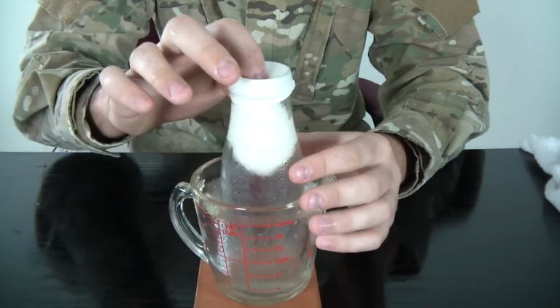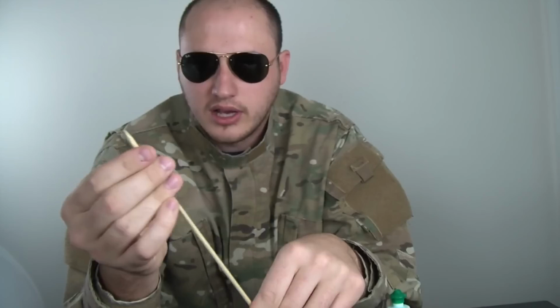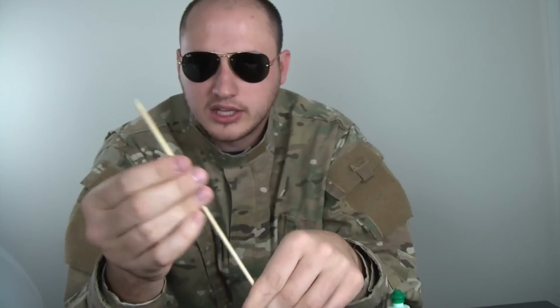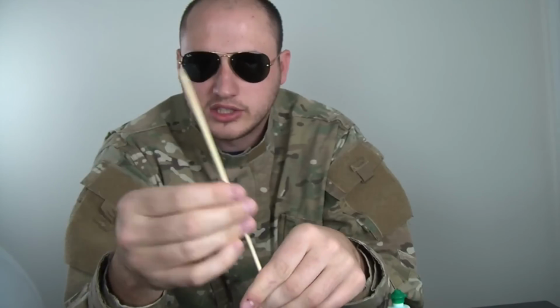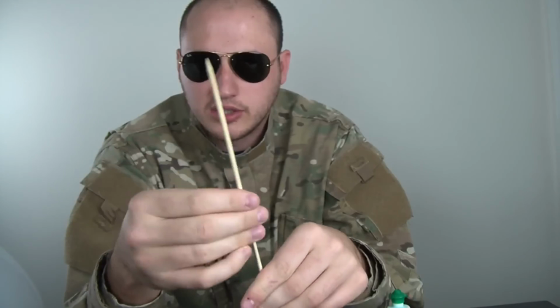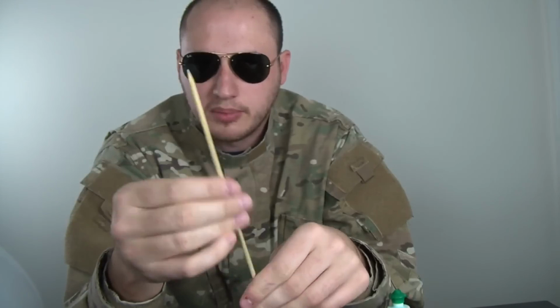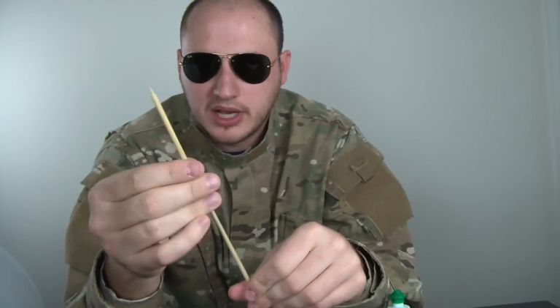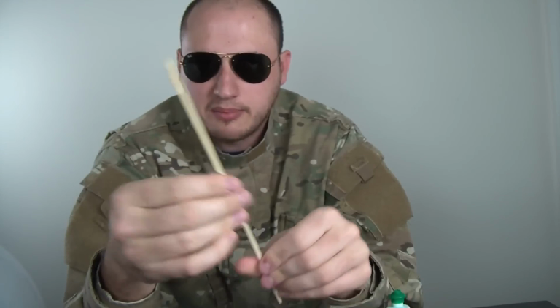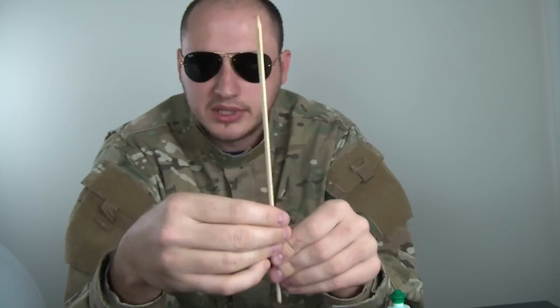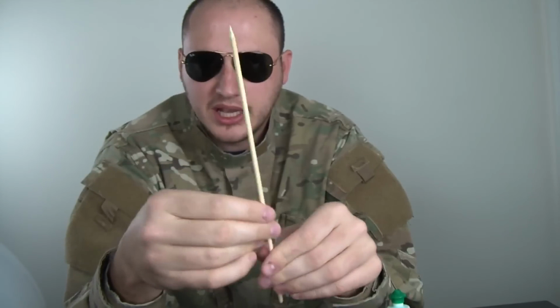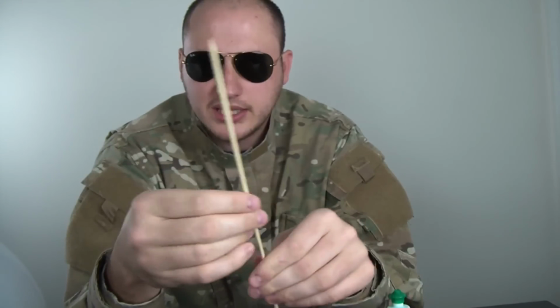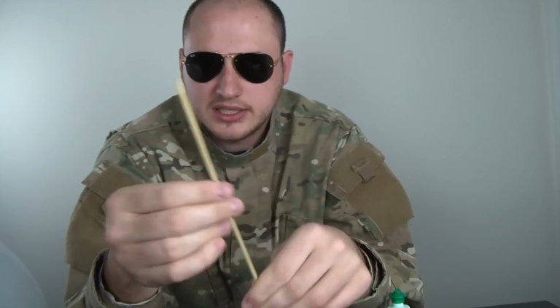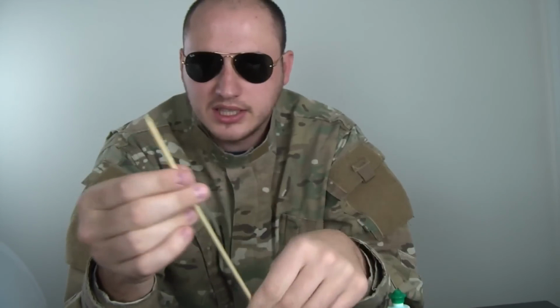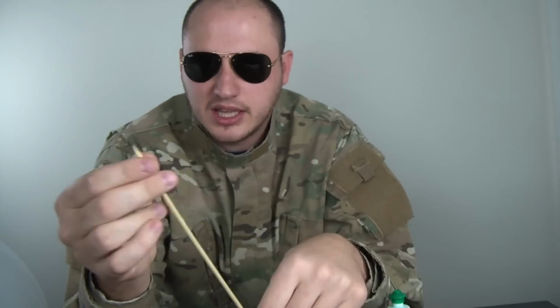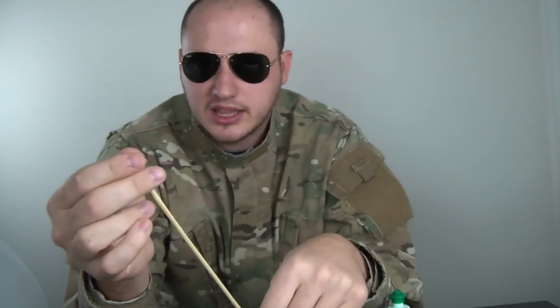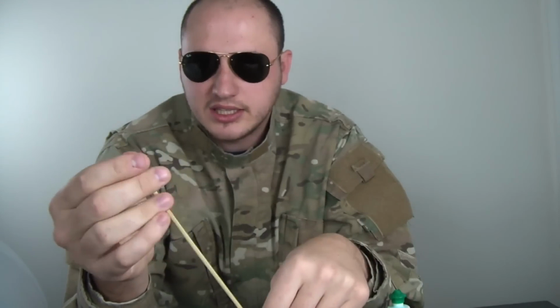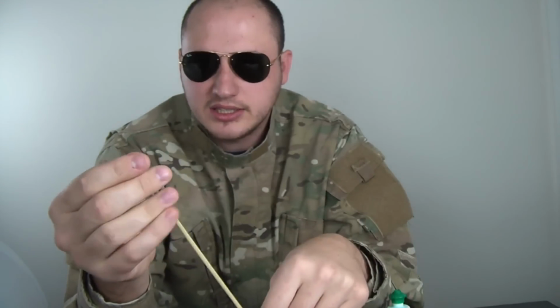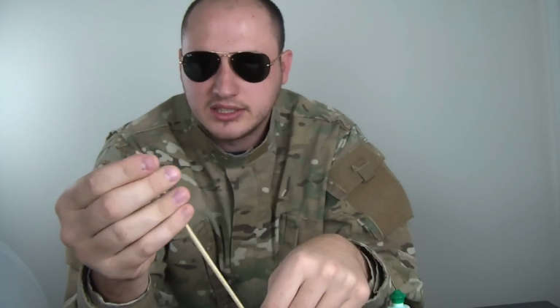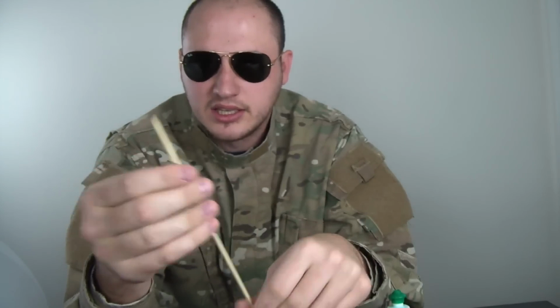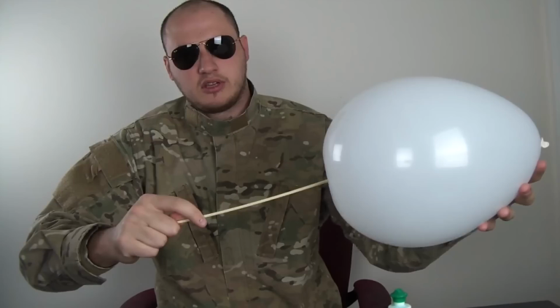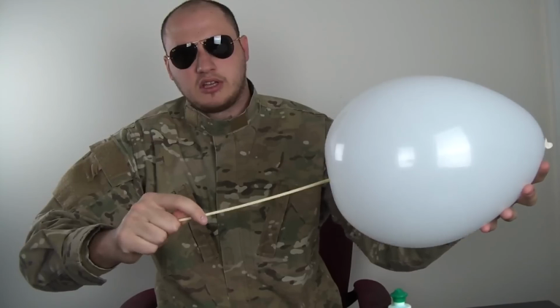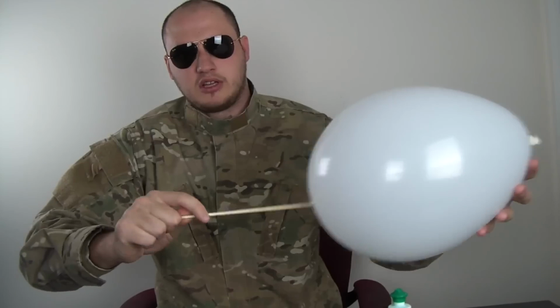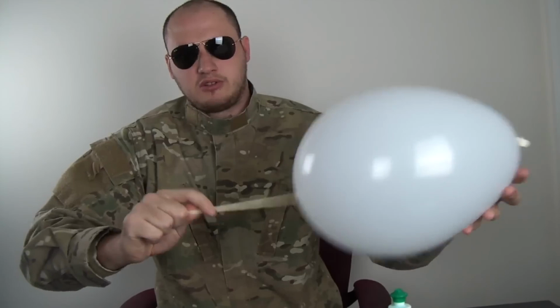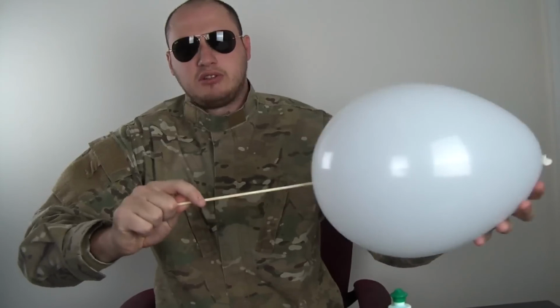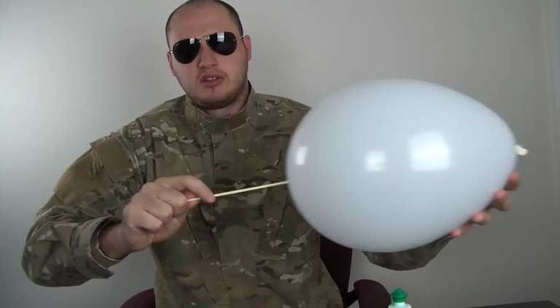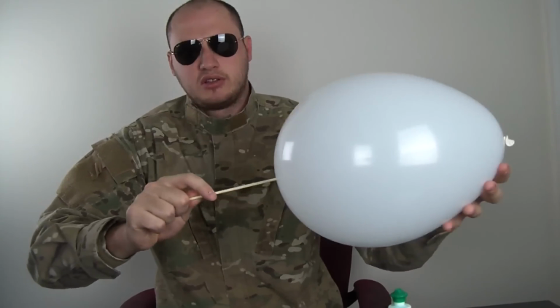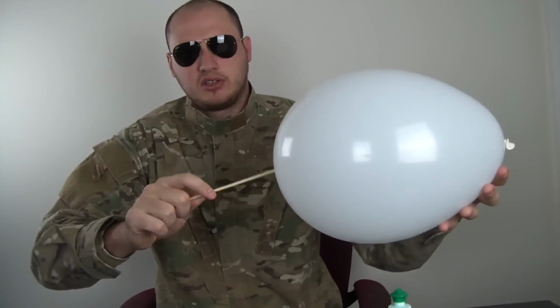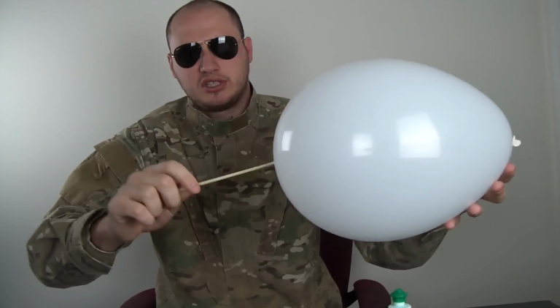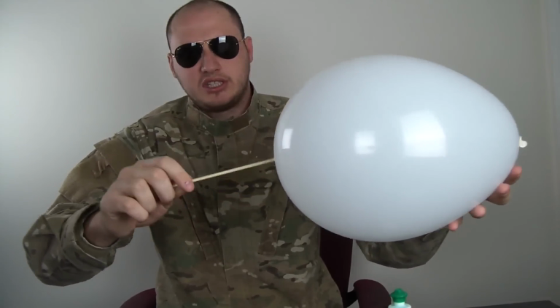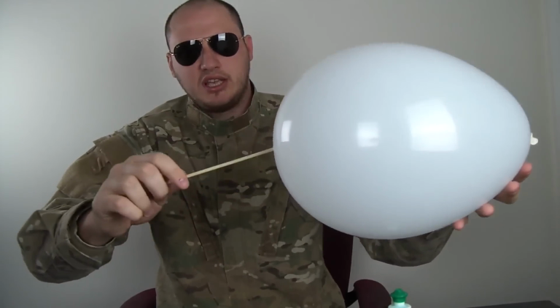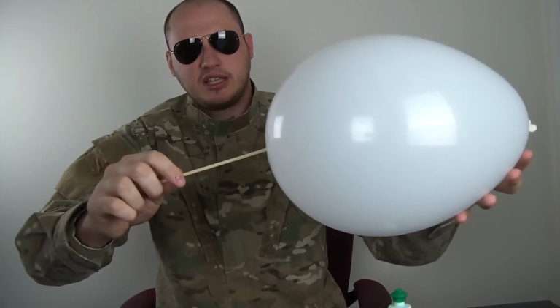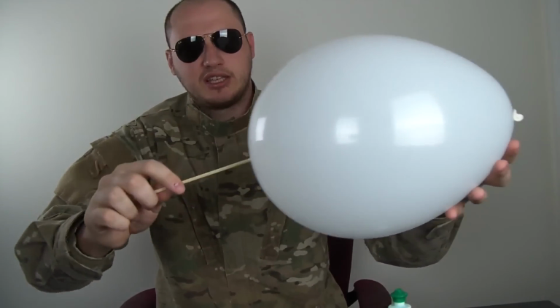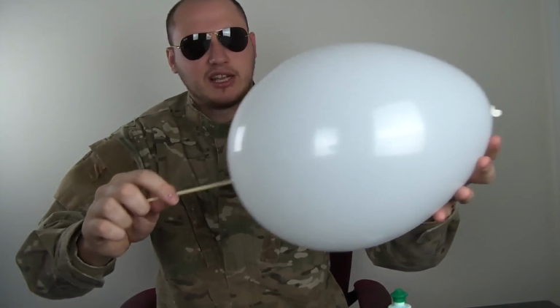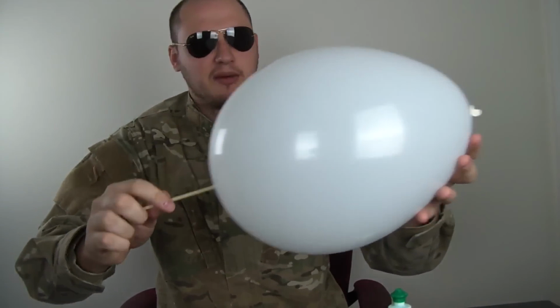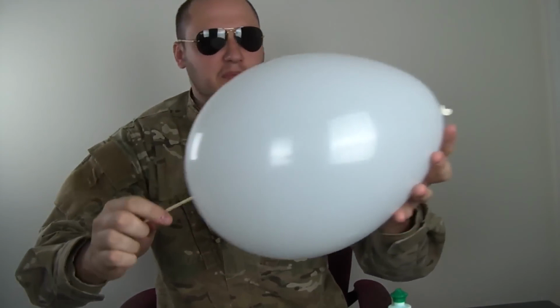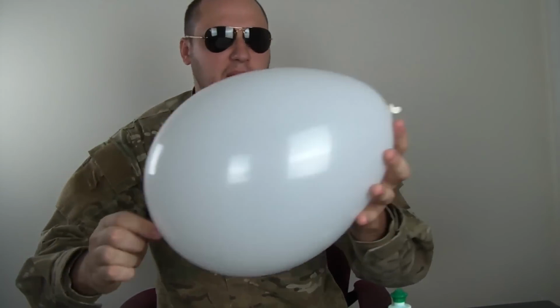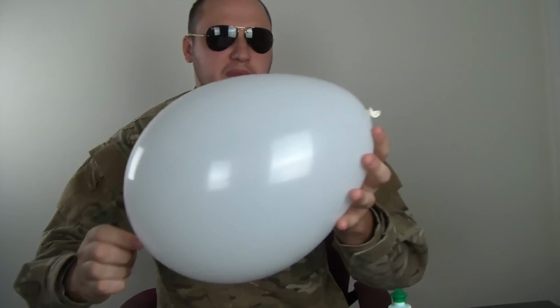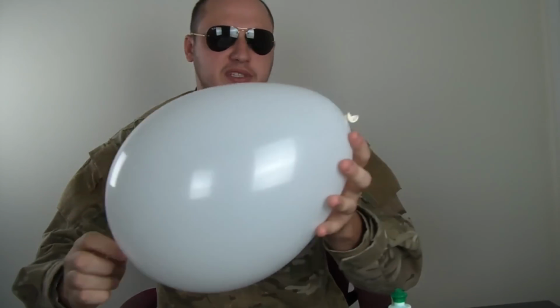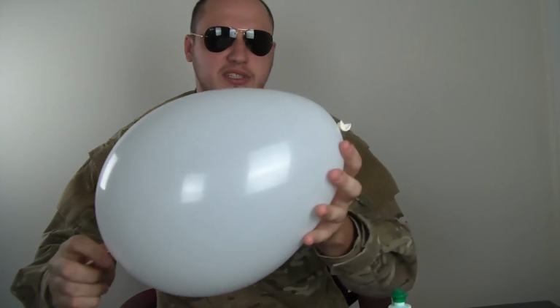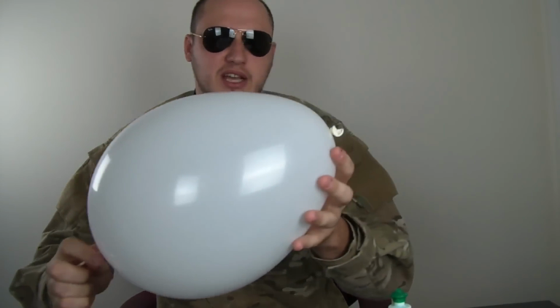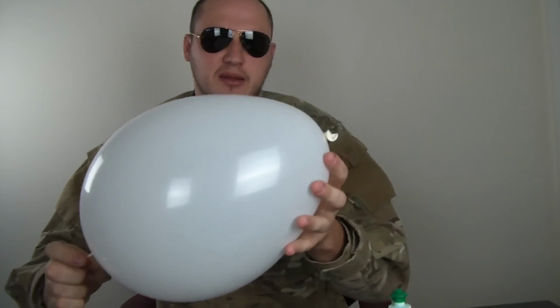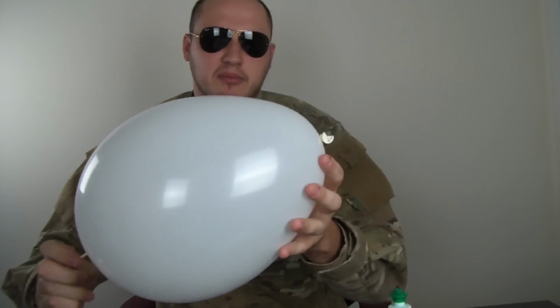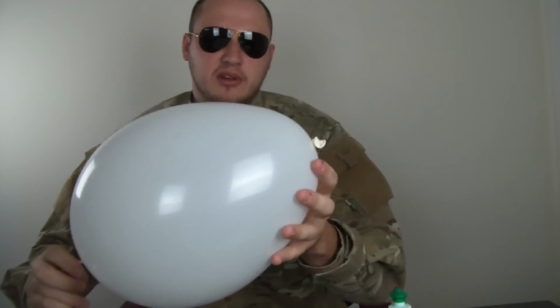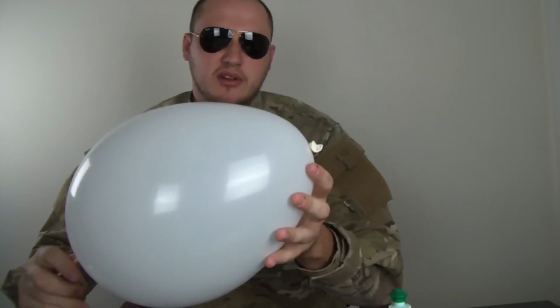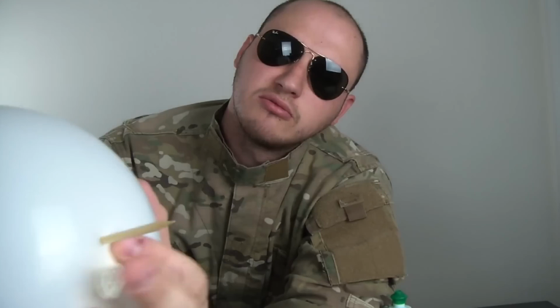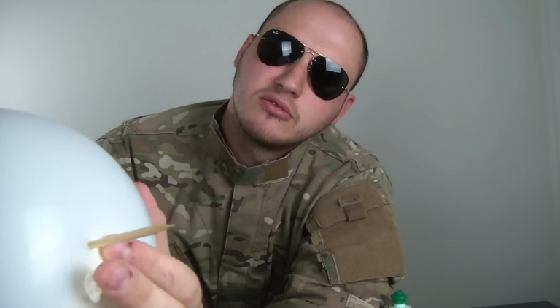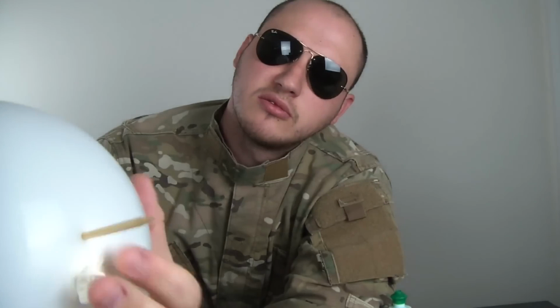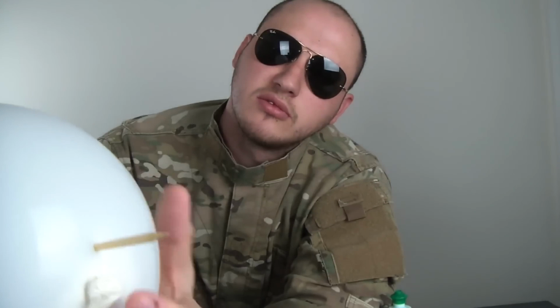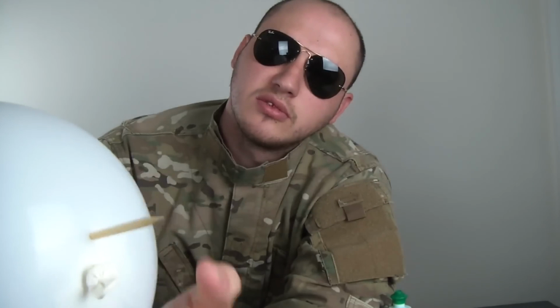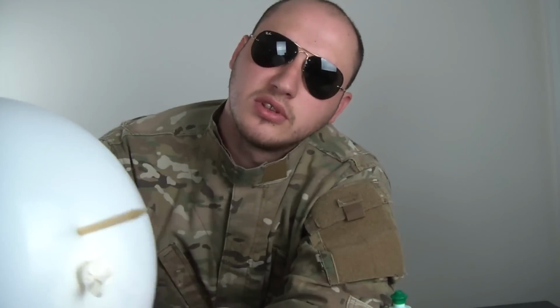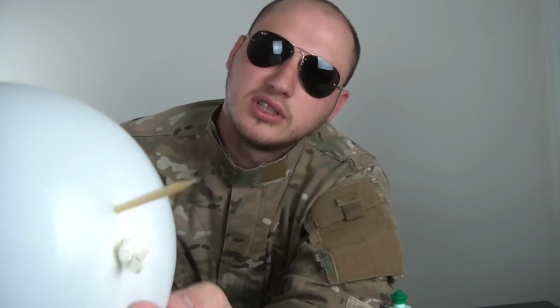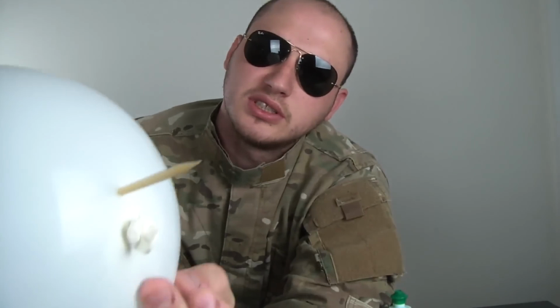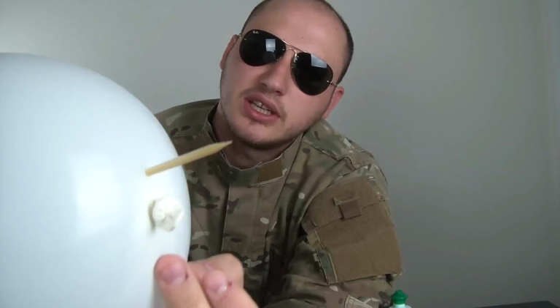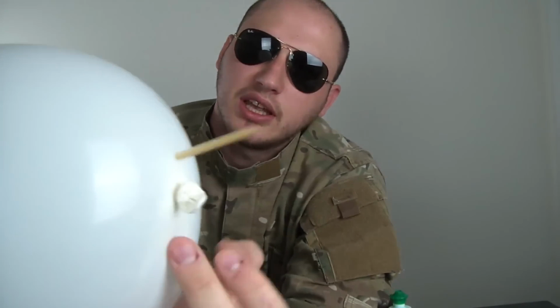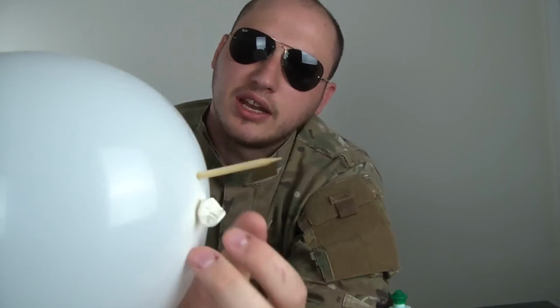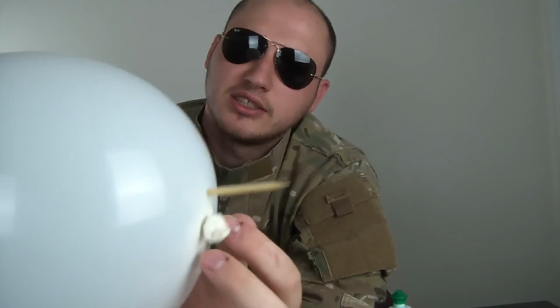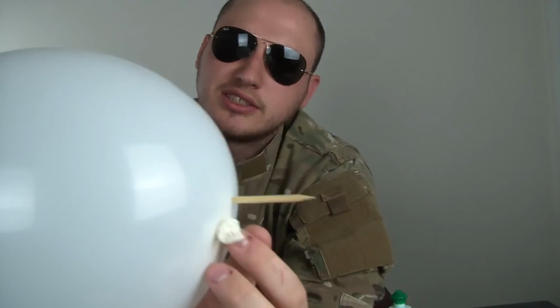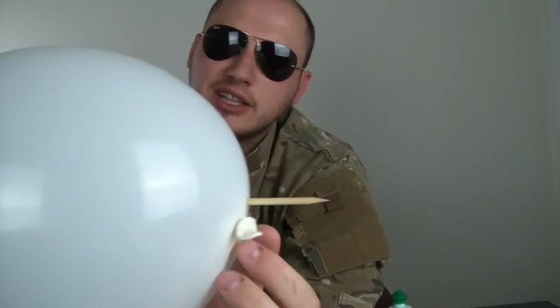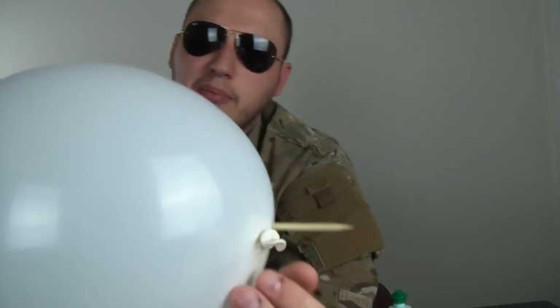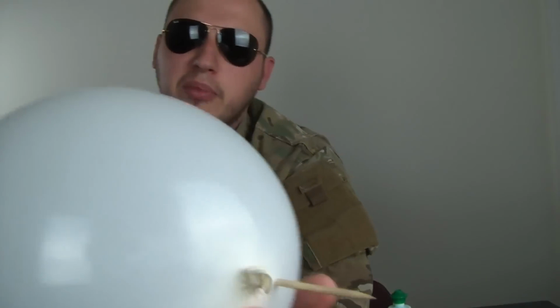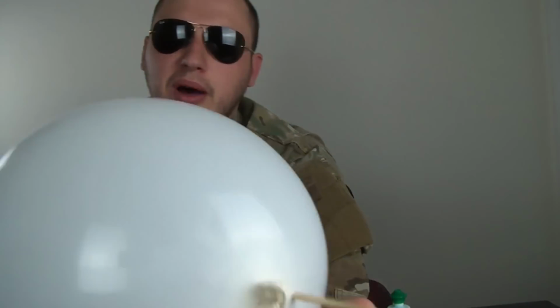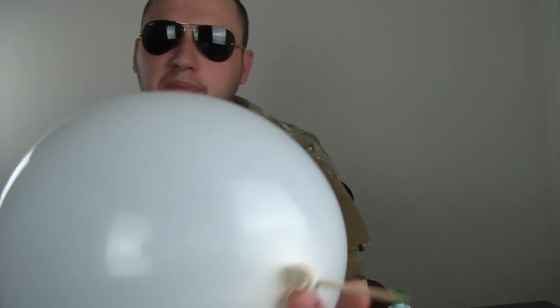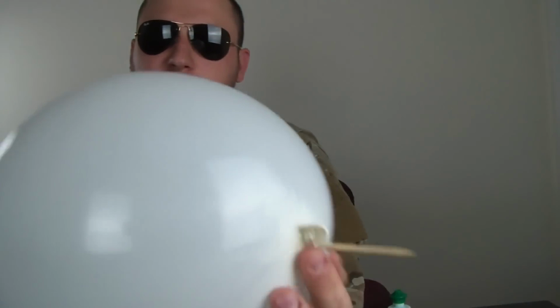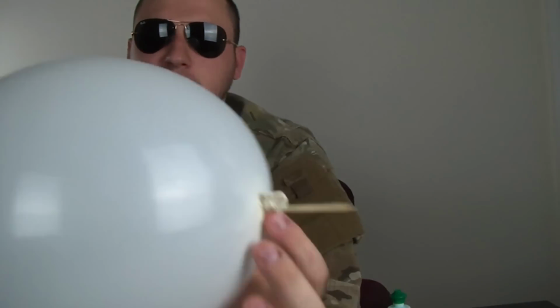Put it up nicely like this. You see, it didn't pop this time. You see, it's not popped.